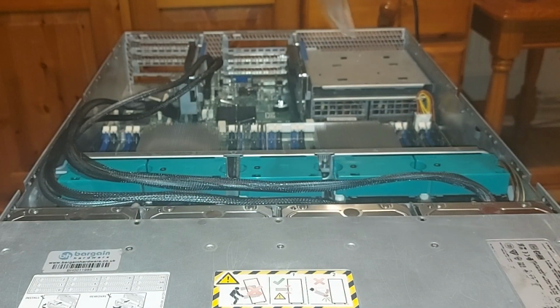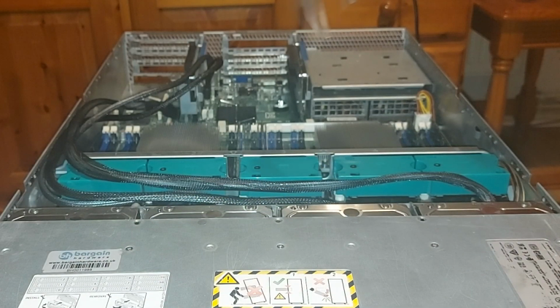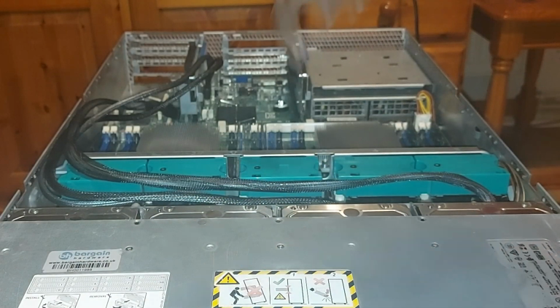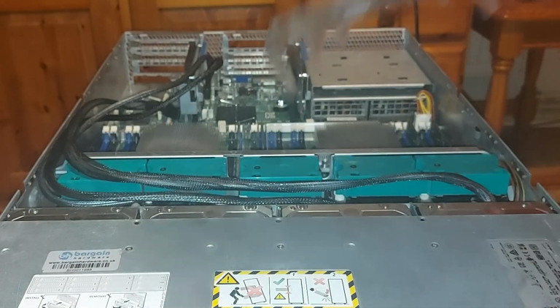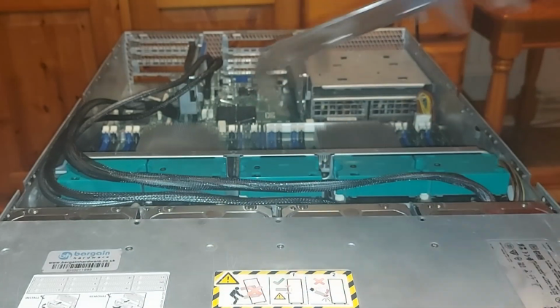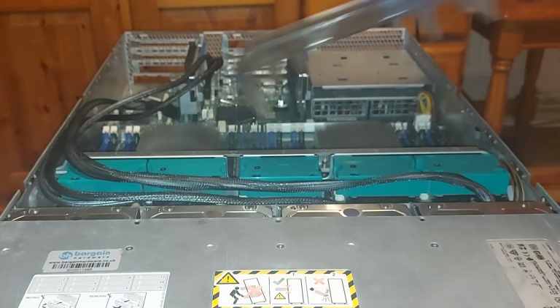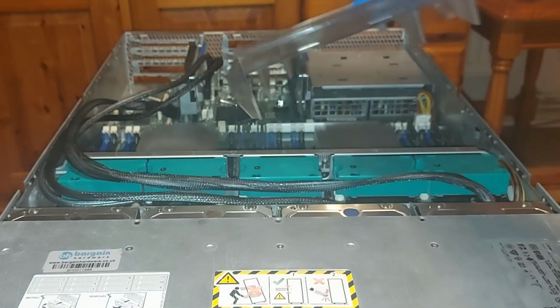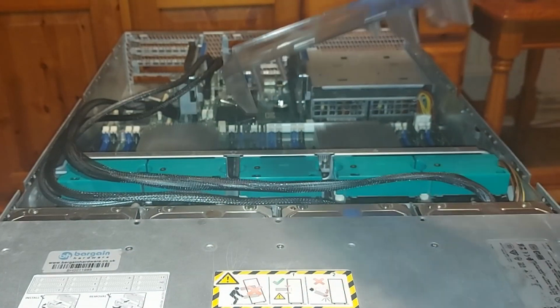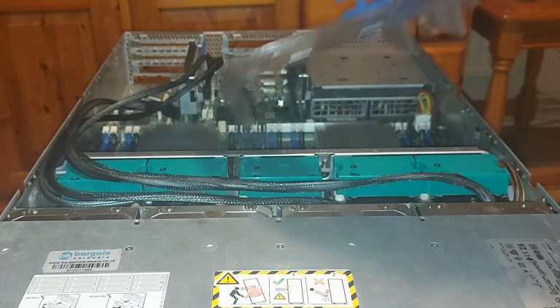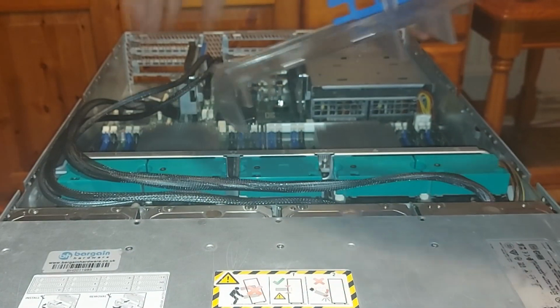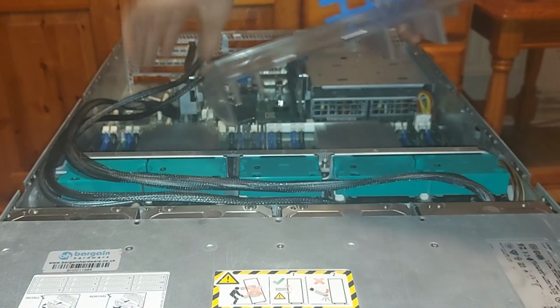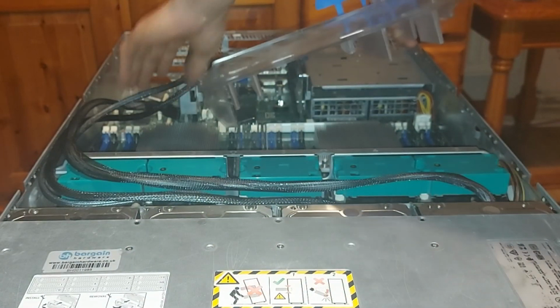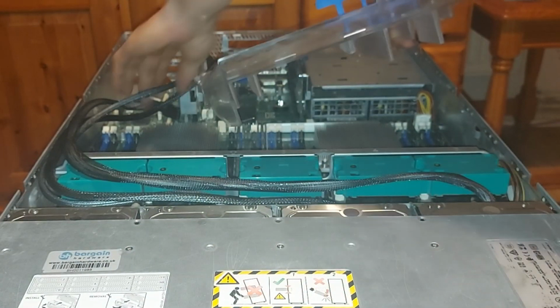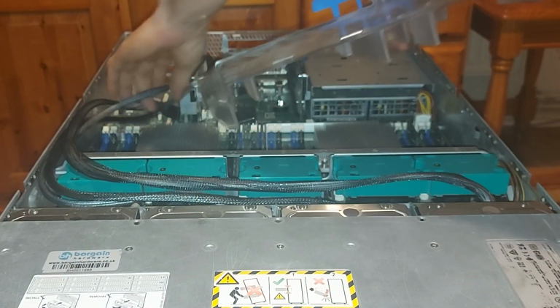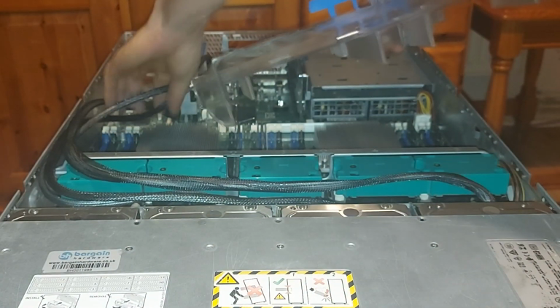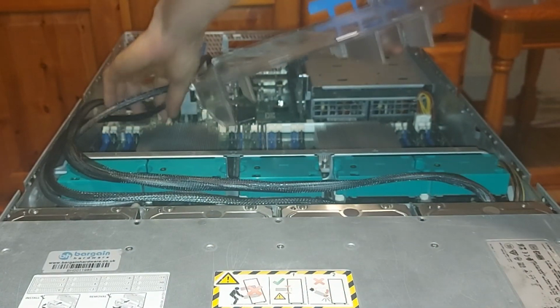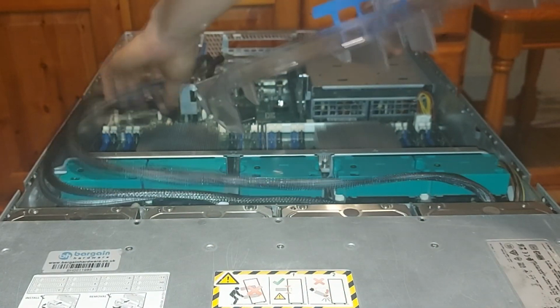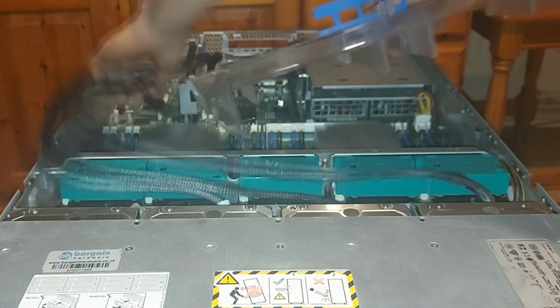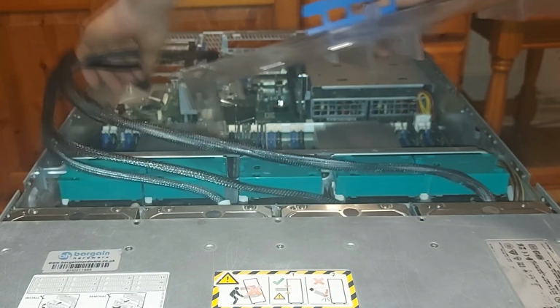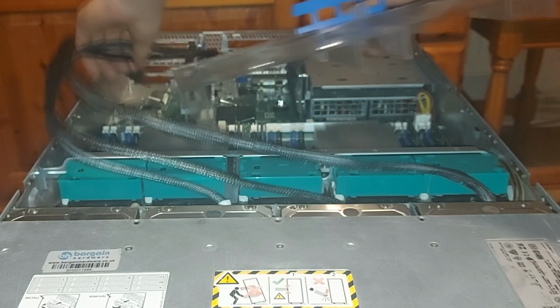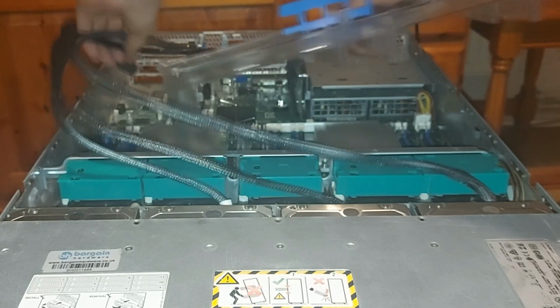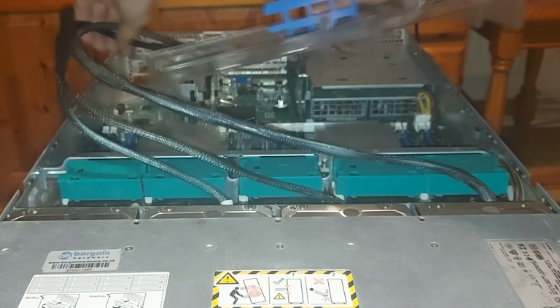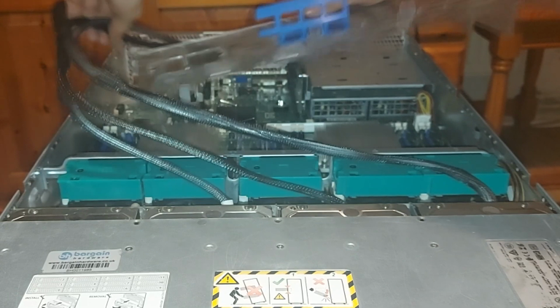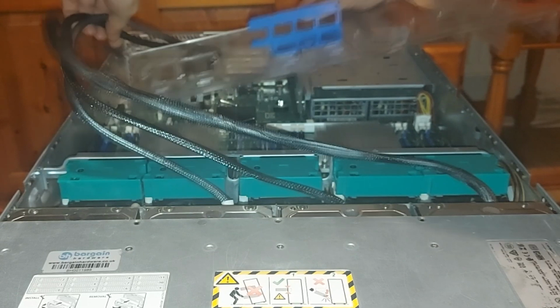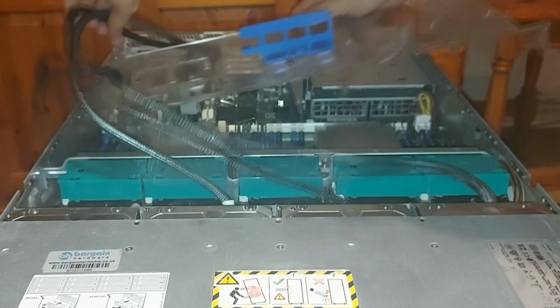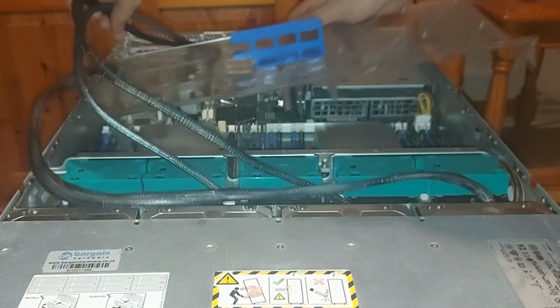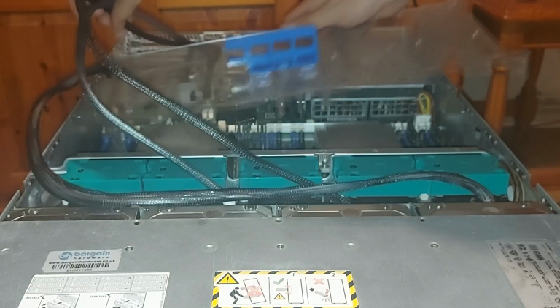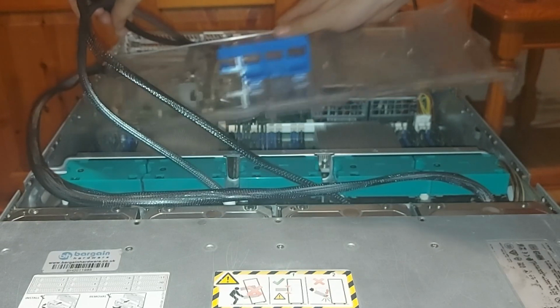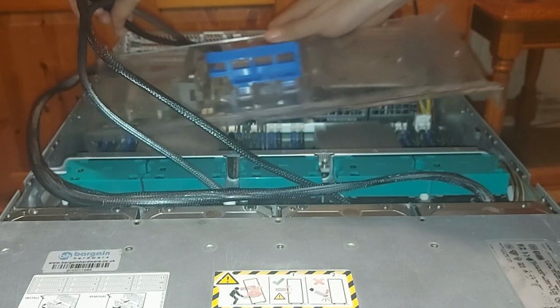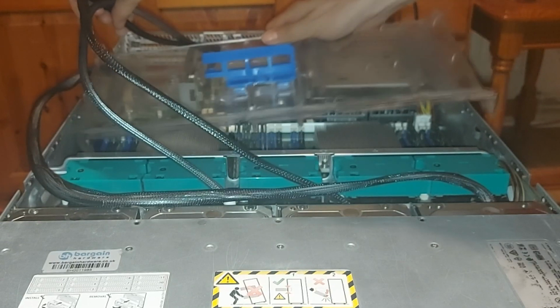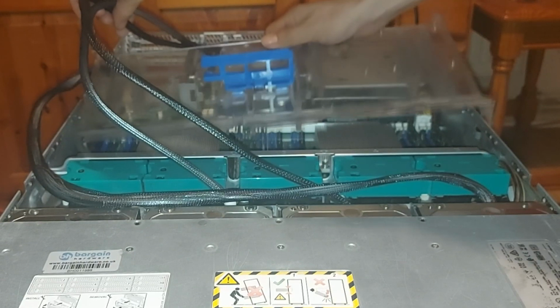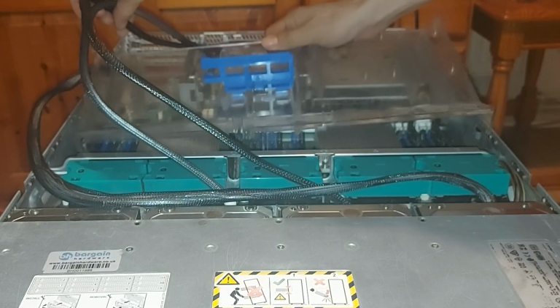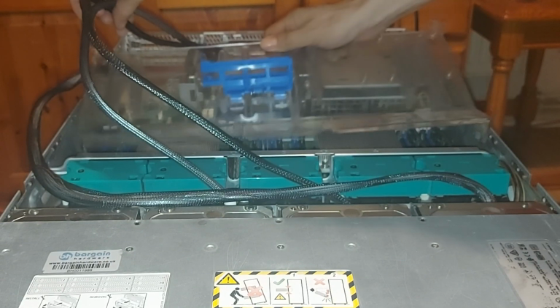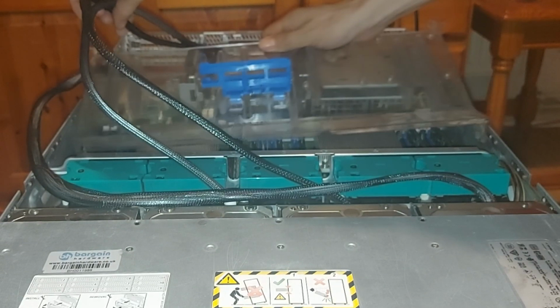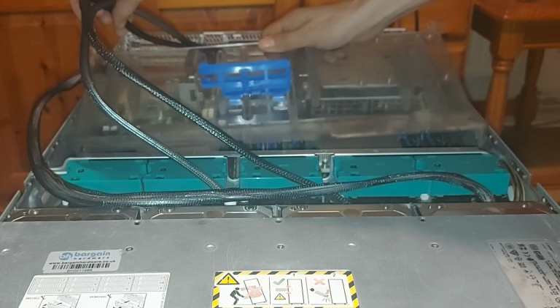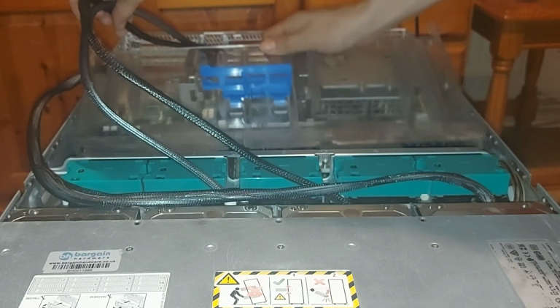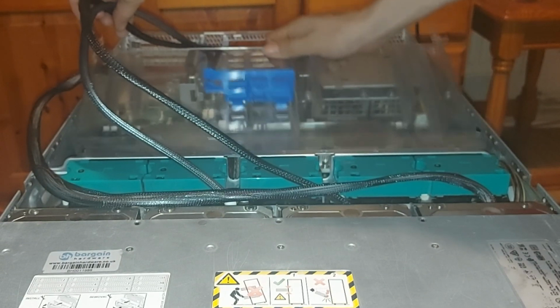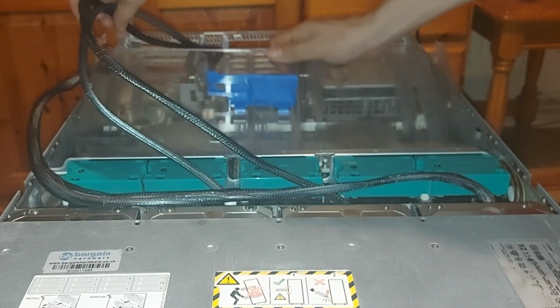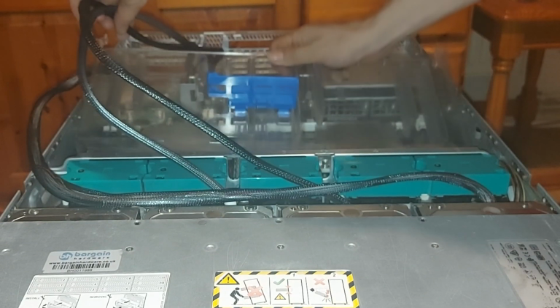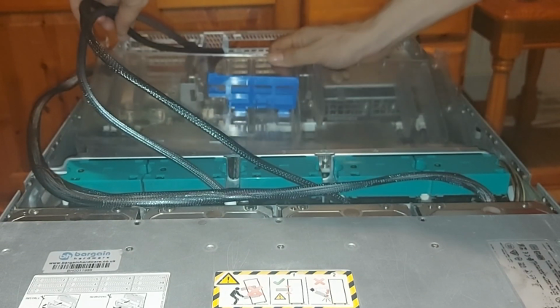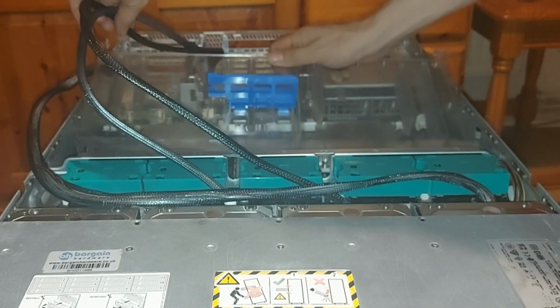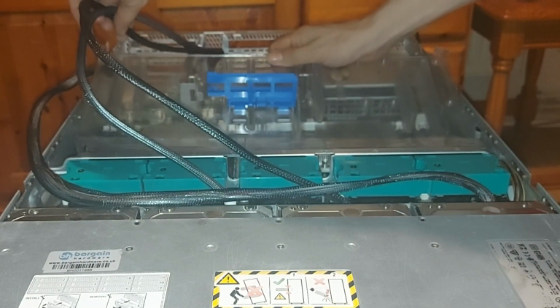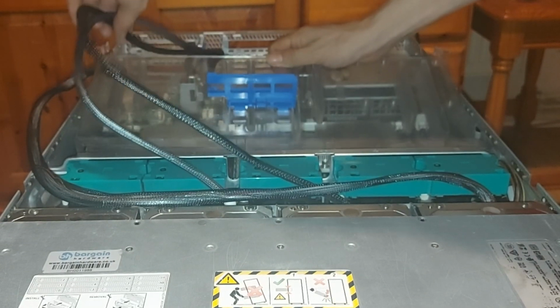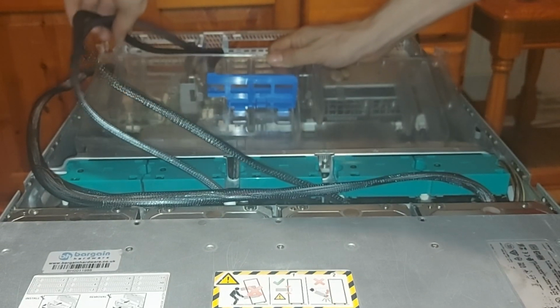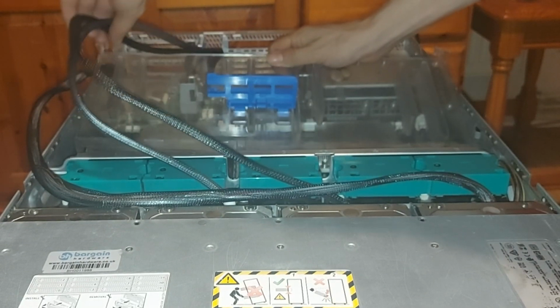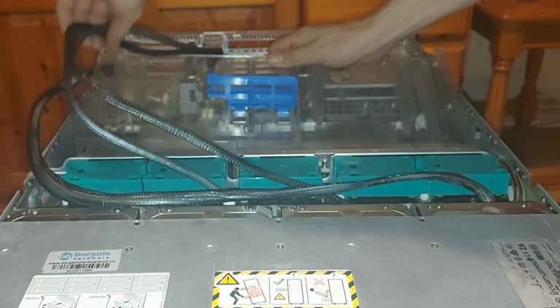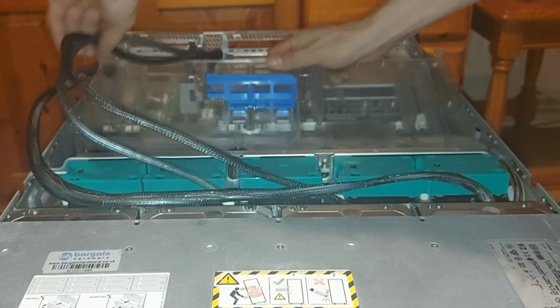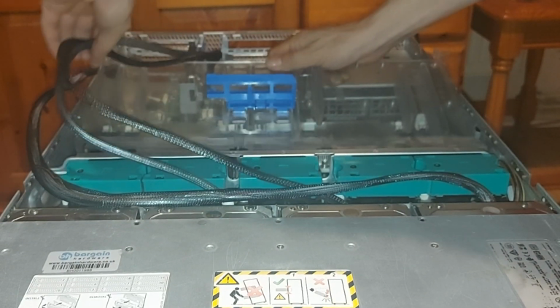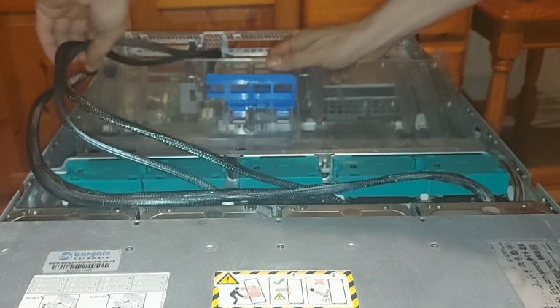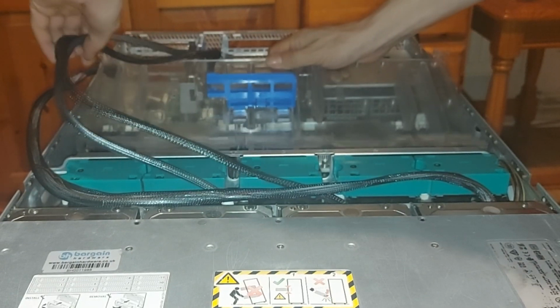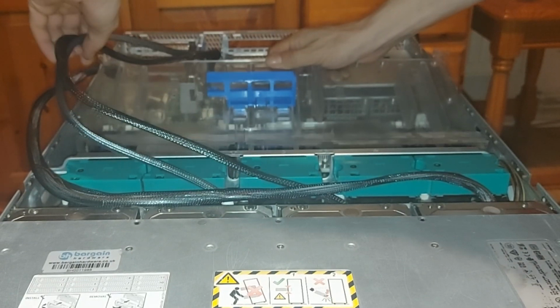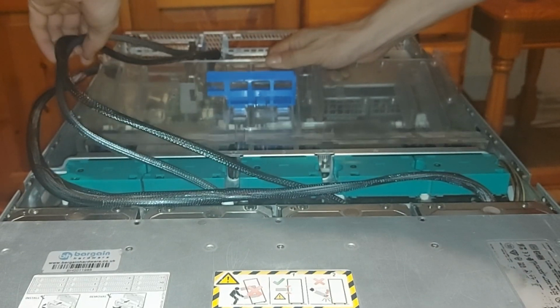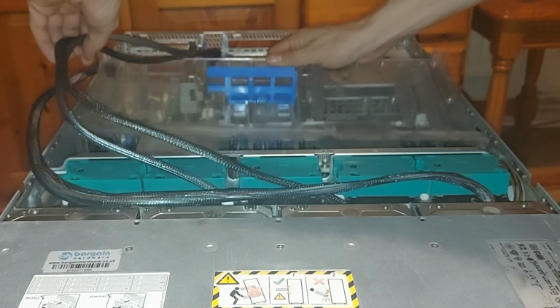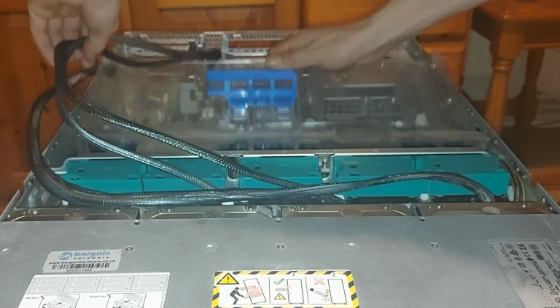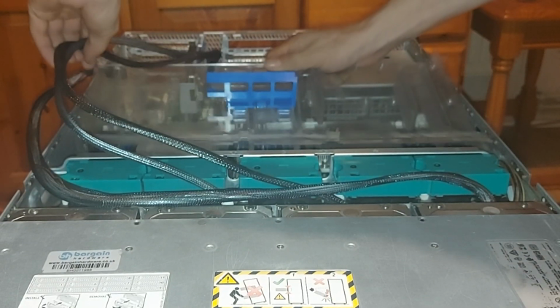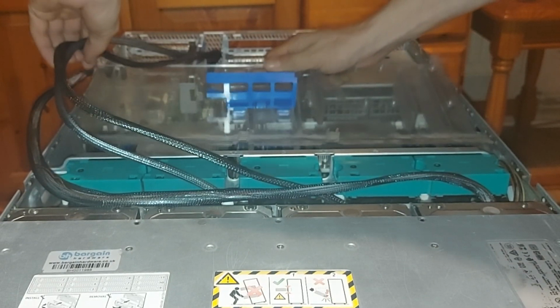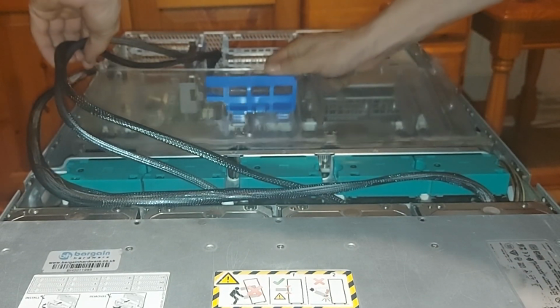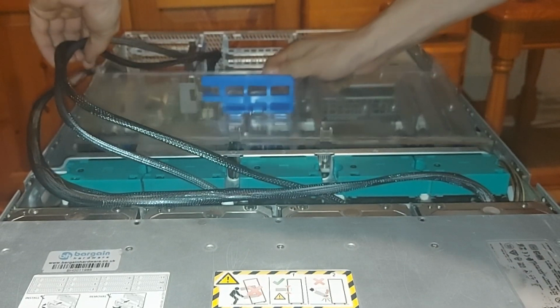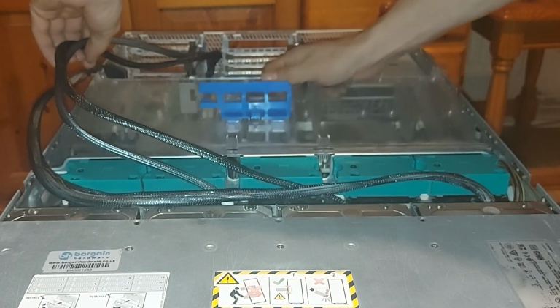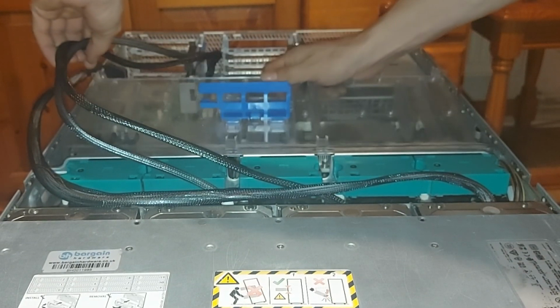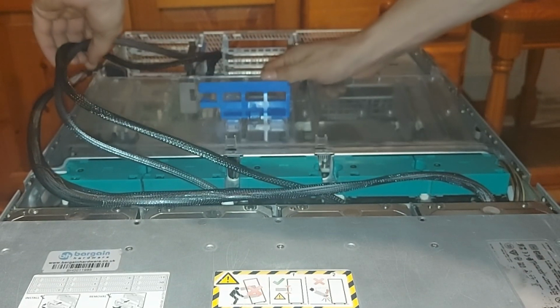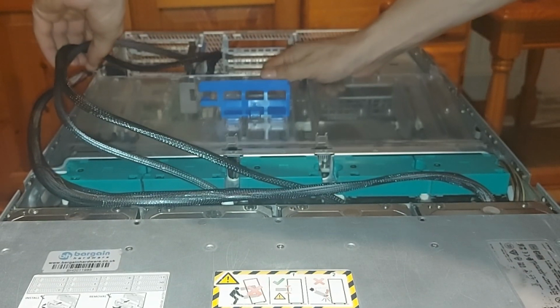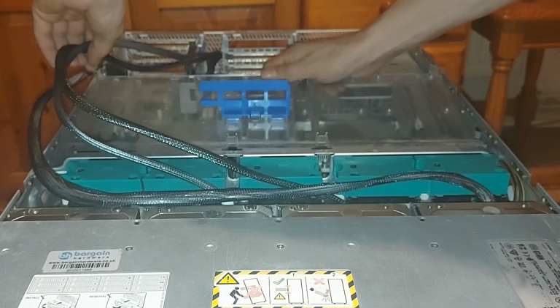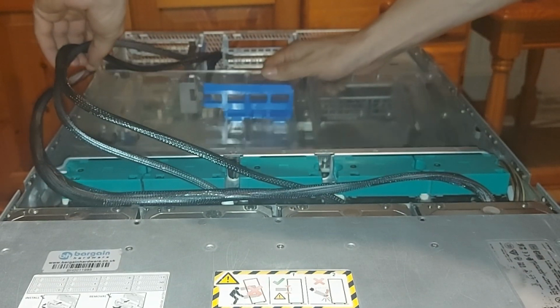Before I can tie this beauty up for a boot test, I just need to reinstall this air duct across the CPUs and the RAM, and we should be good to go.